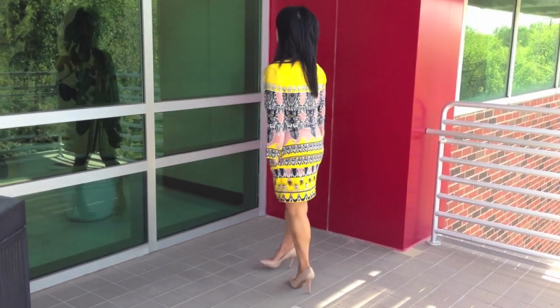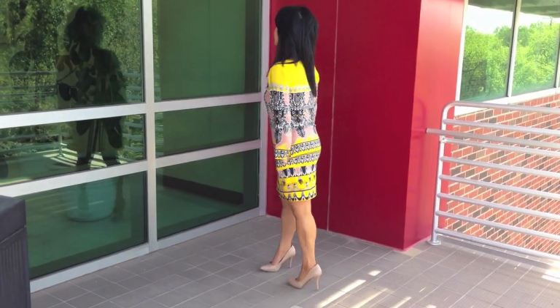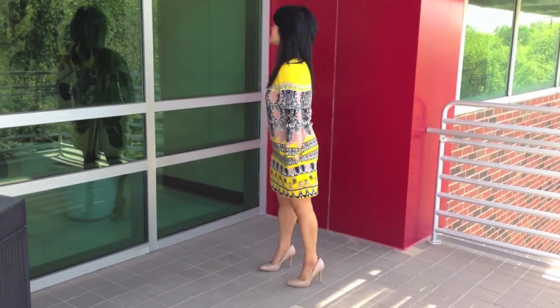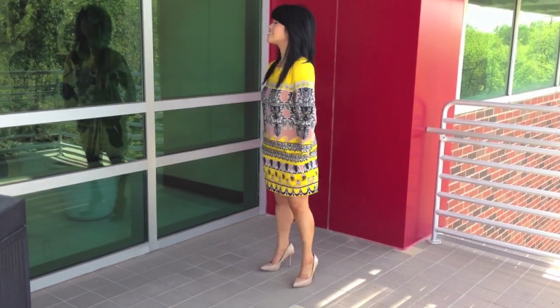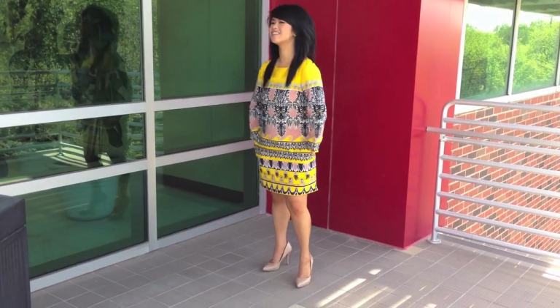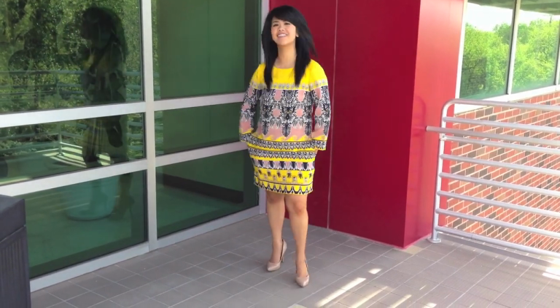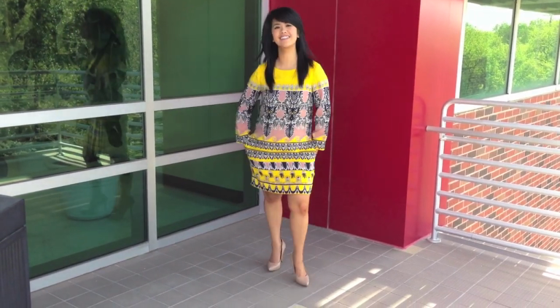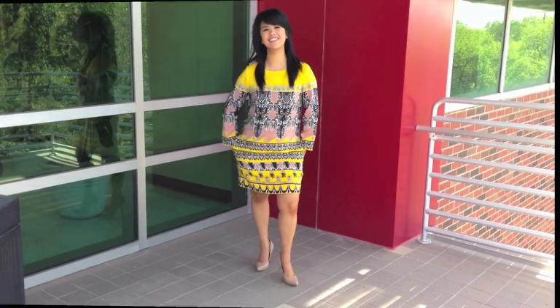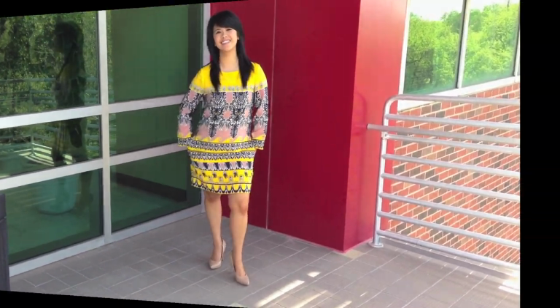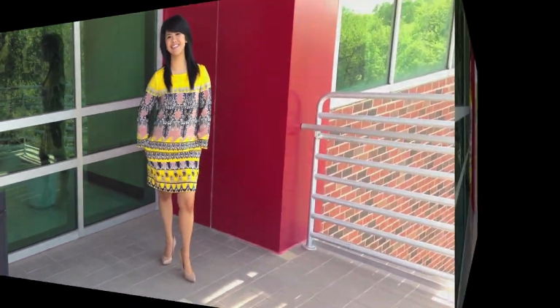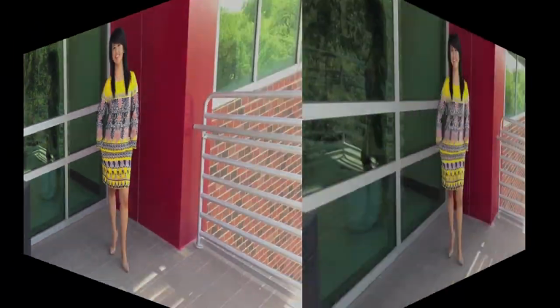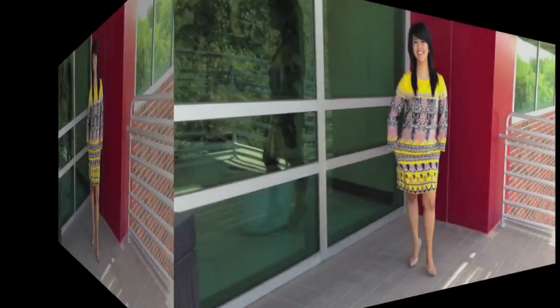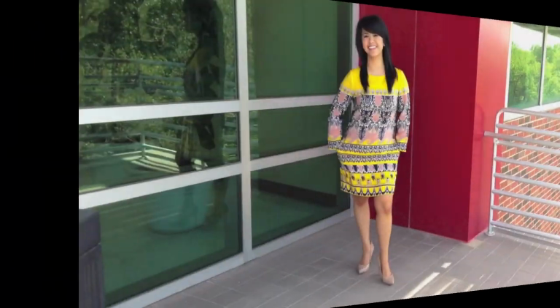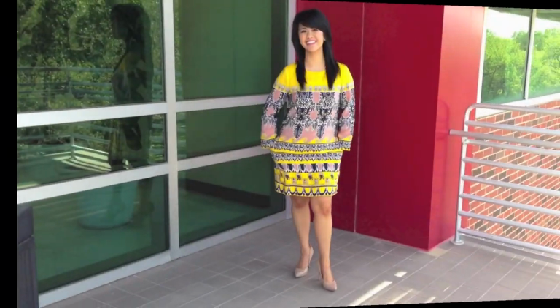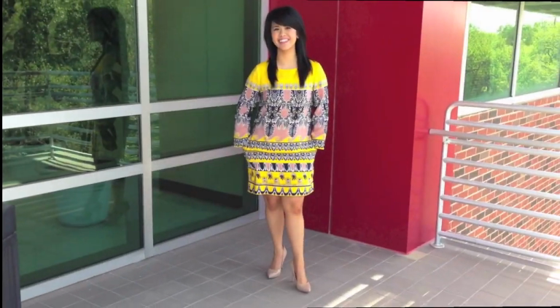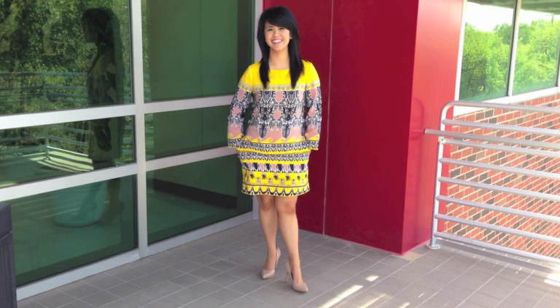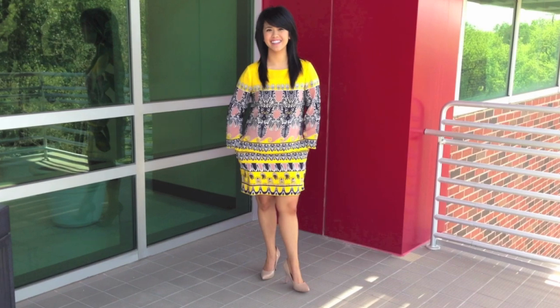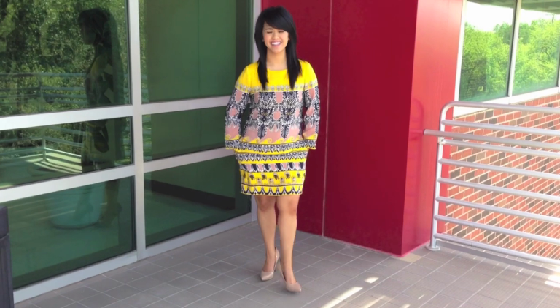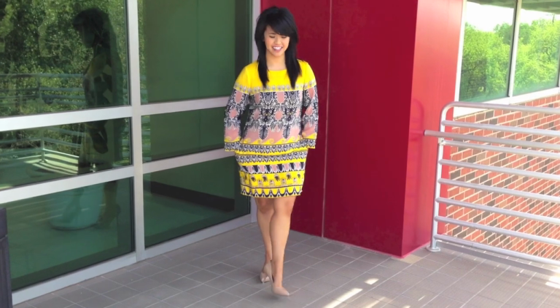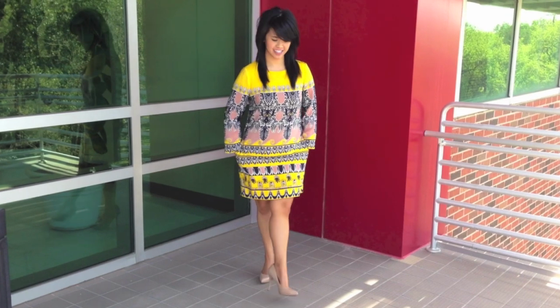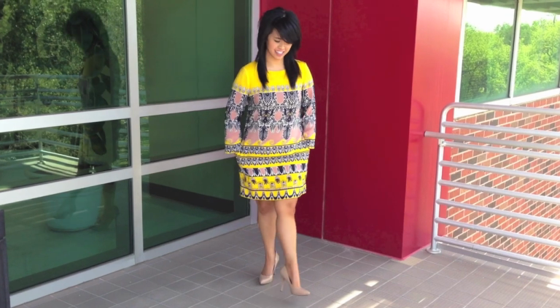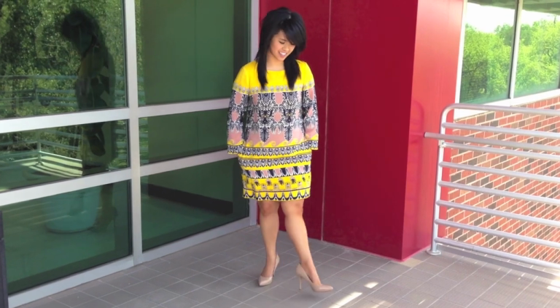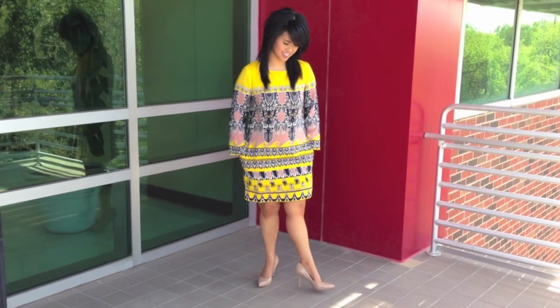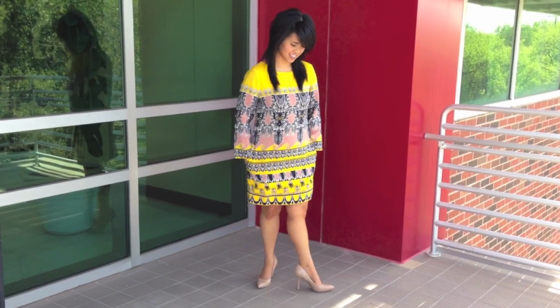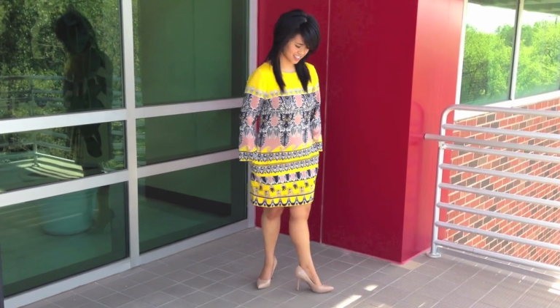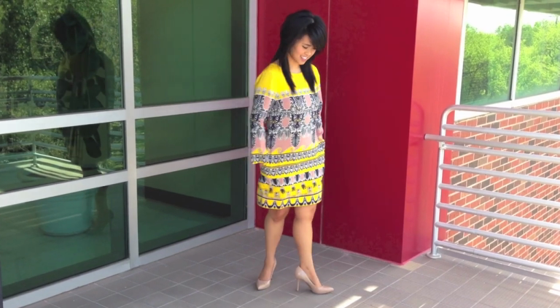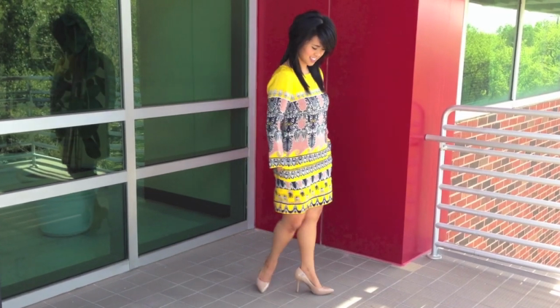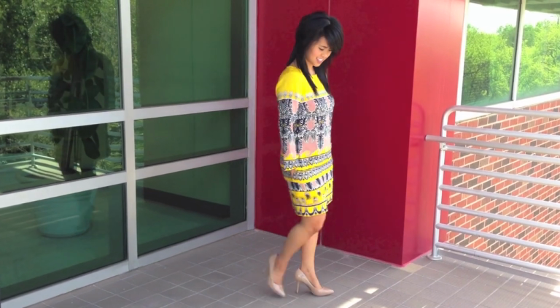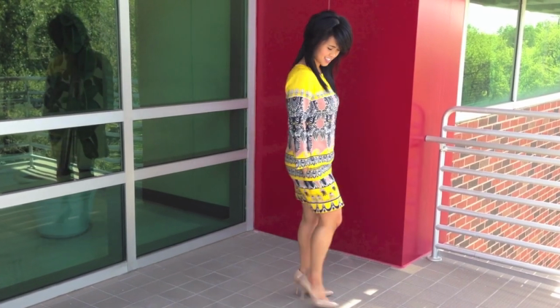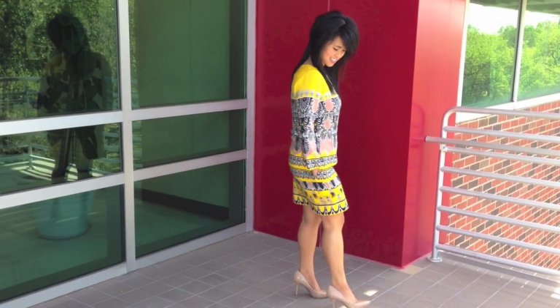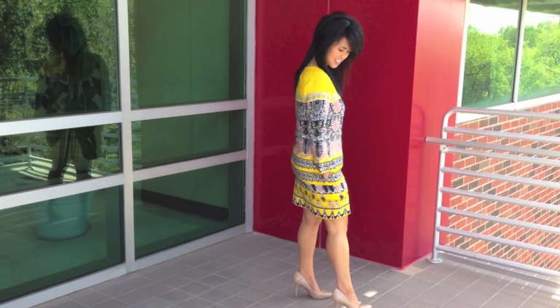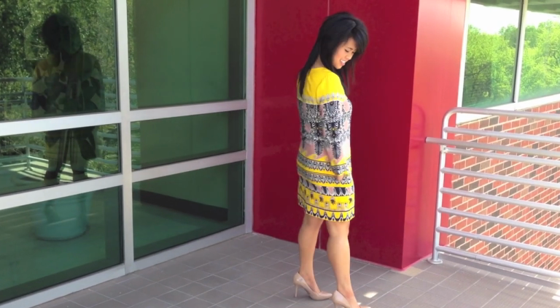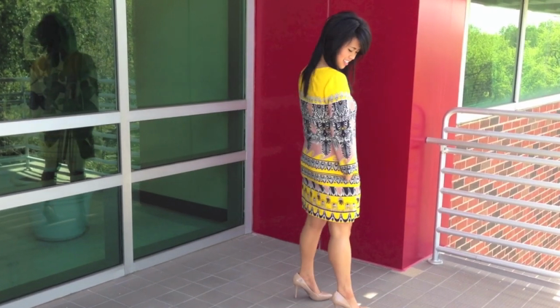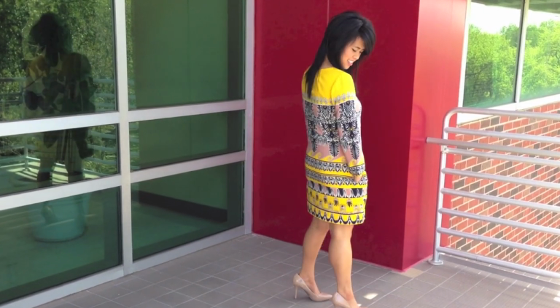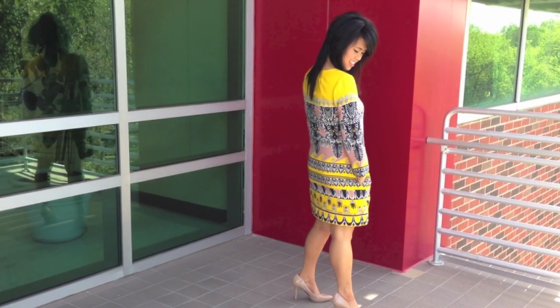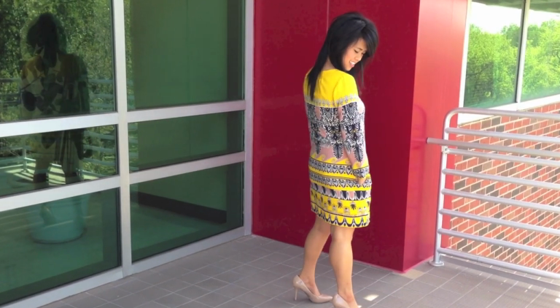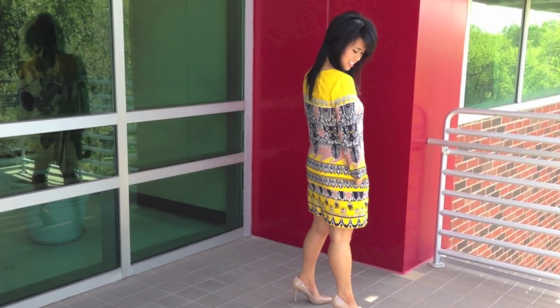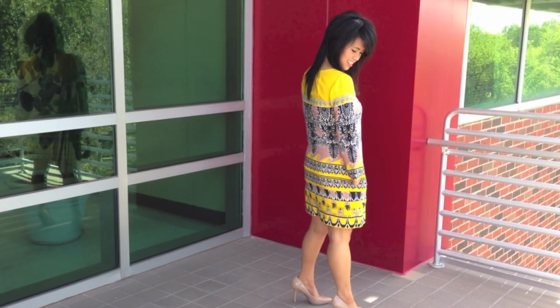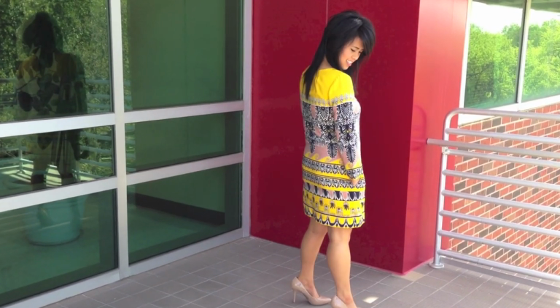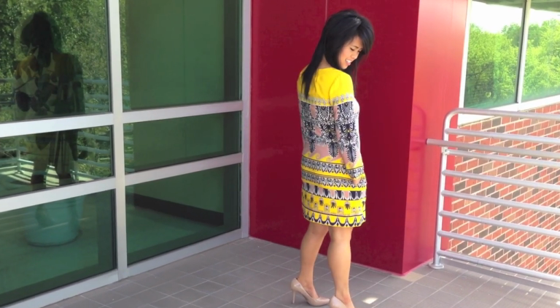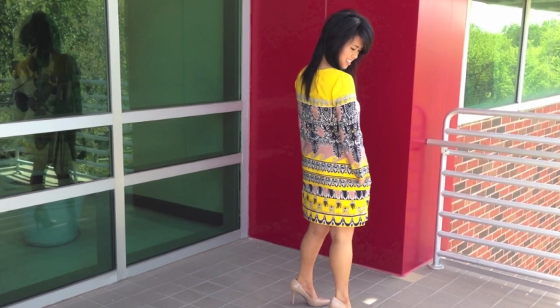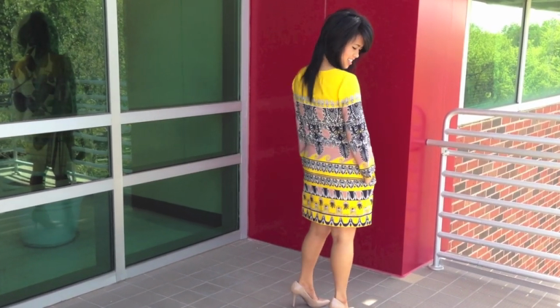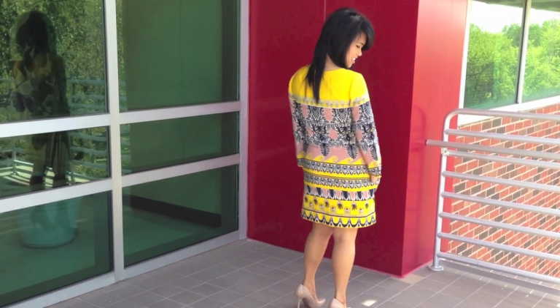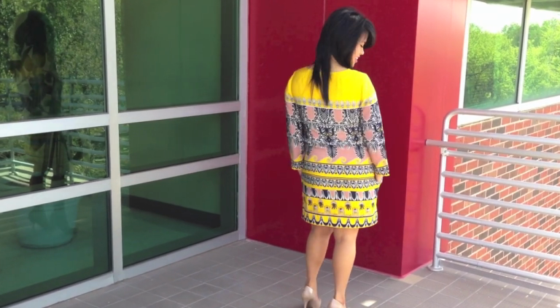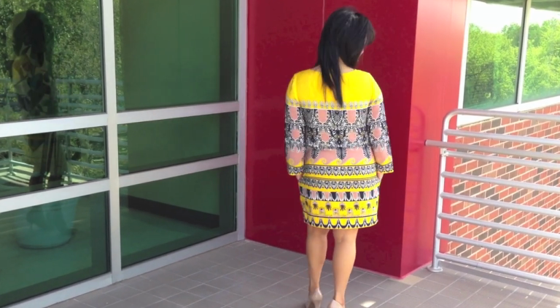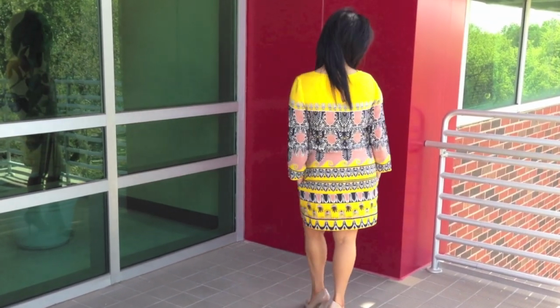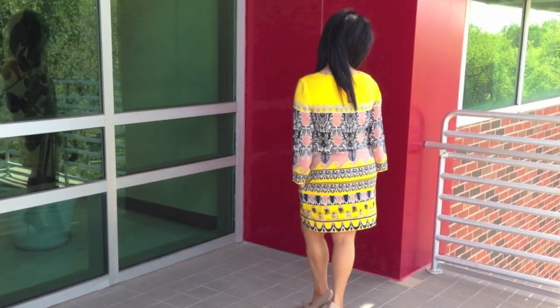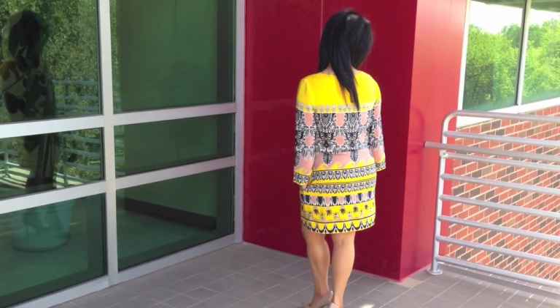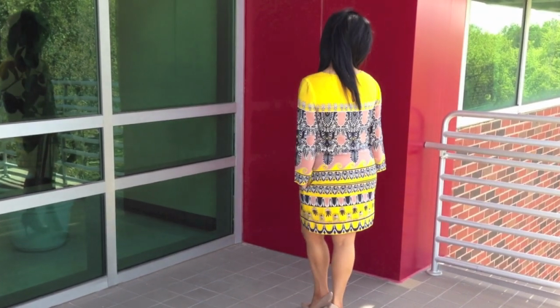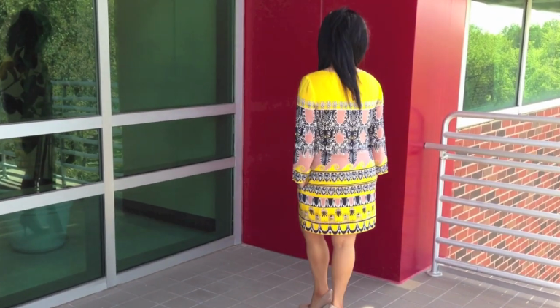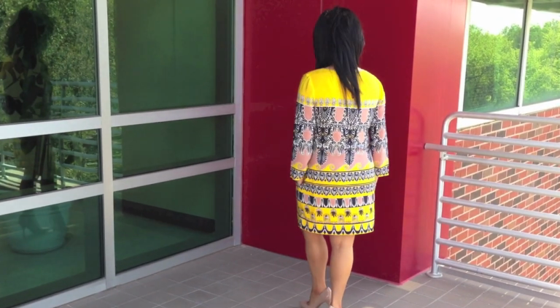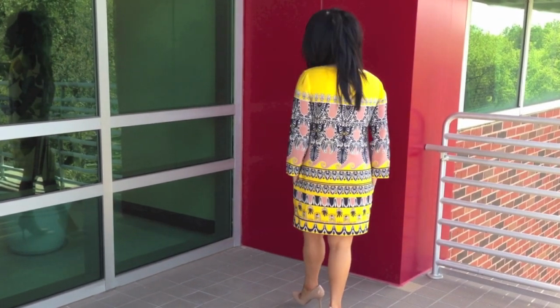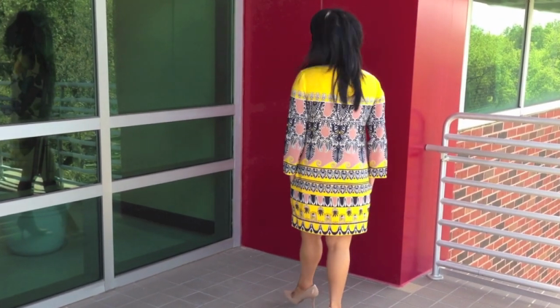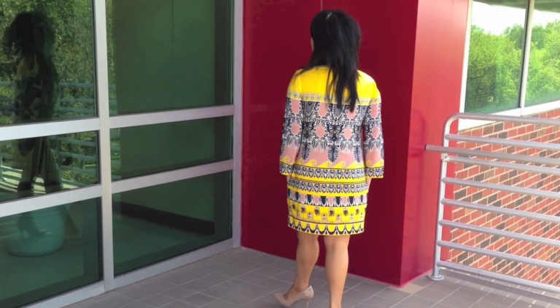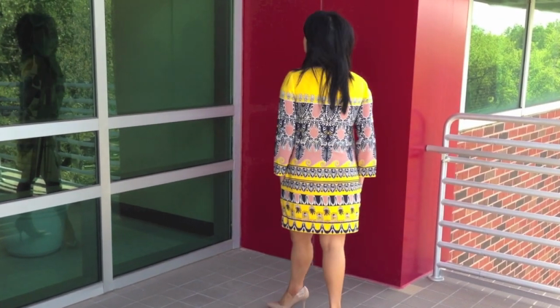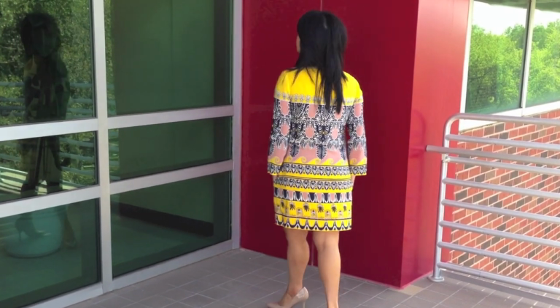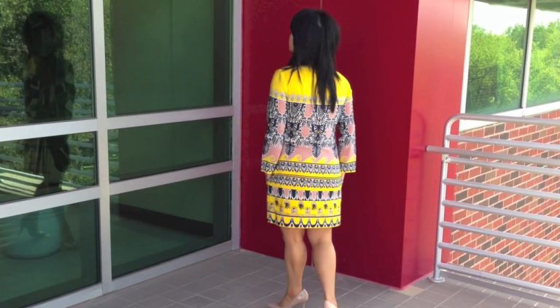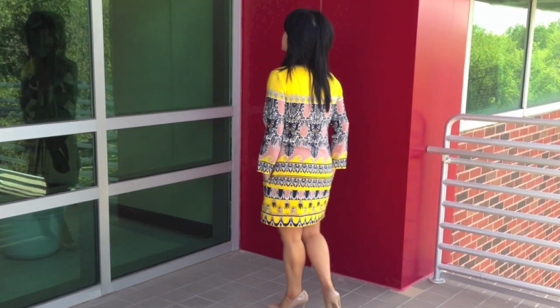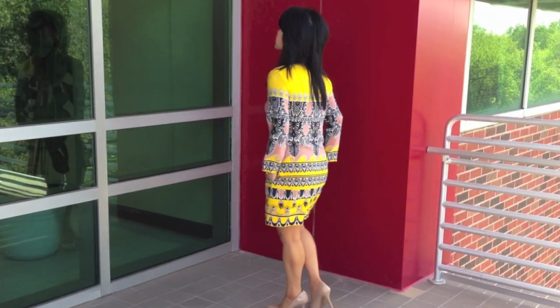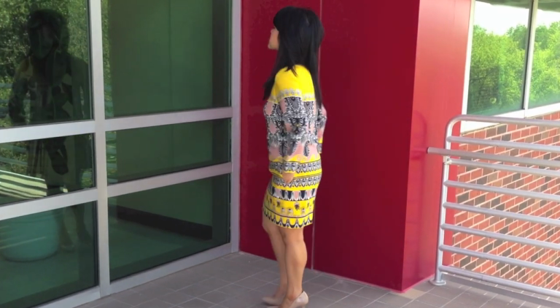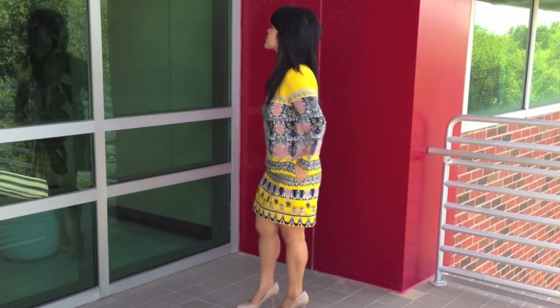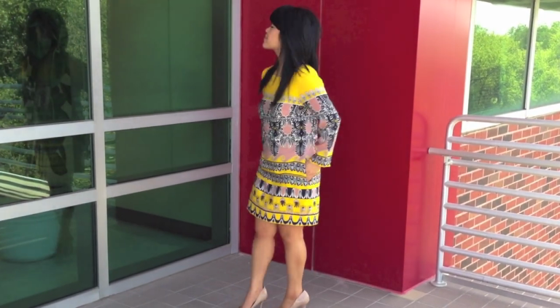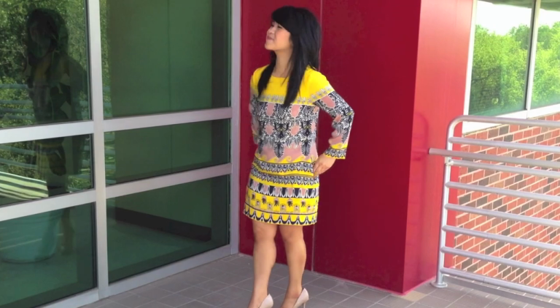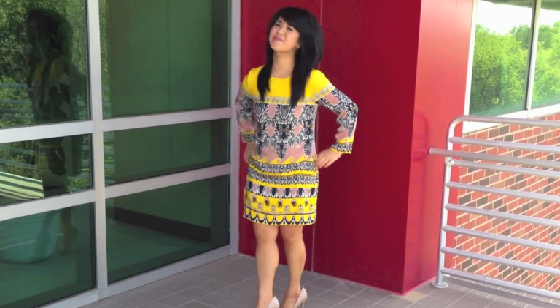Hands down, this has to be my ultimate favorite shift dress. Definitely one I can go for when I want to make a statement.